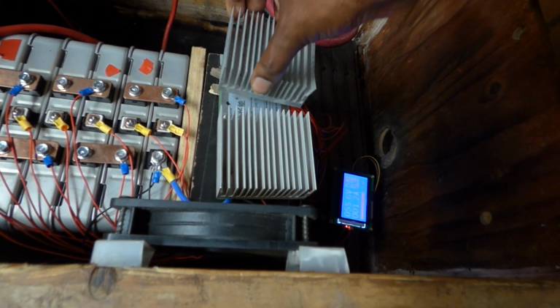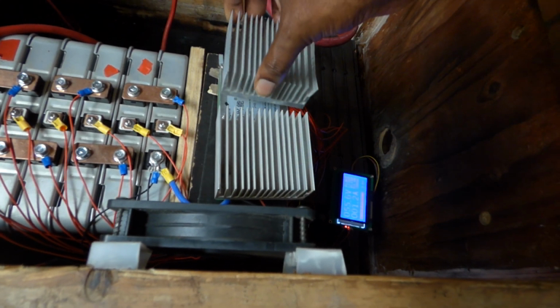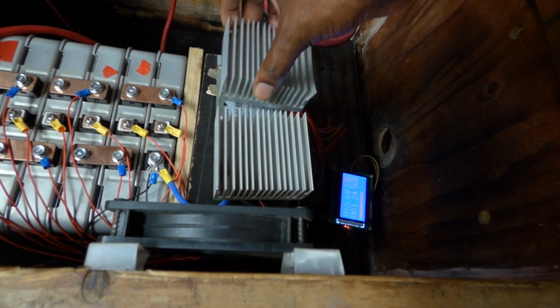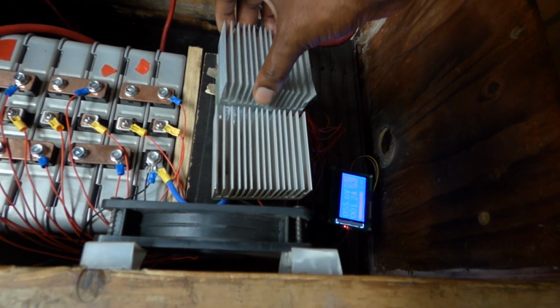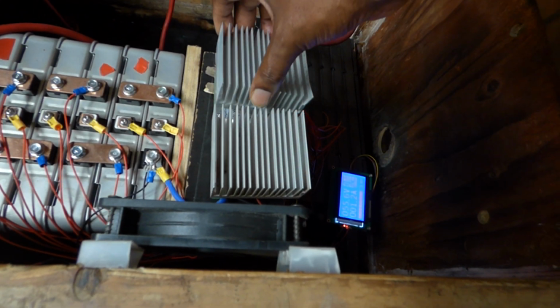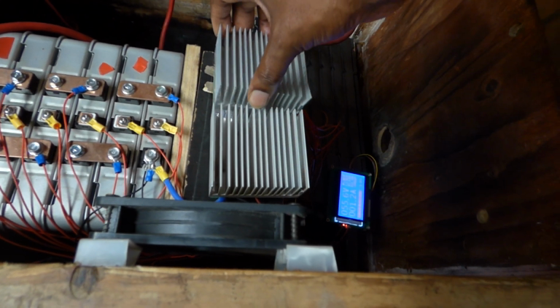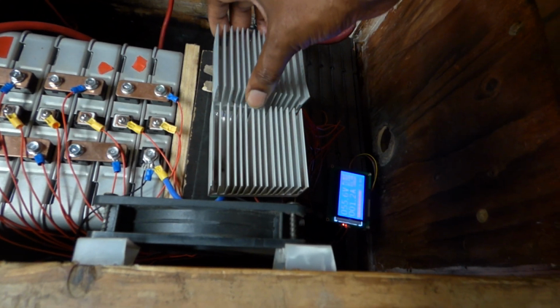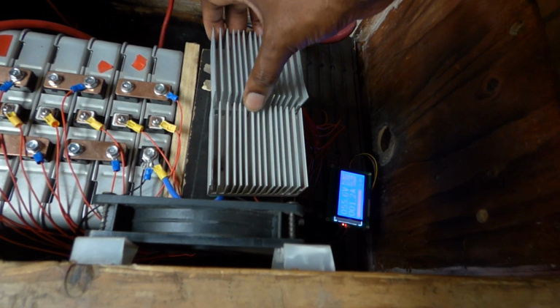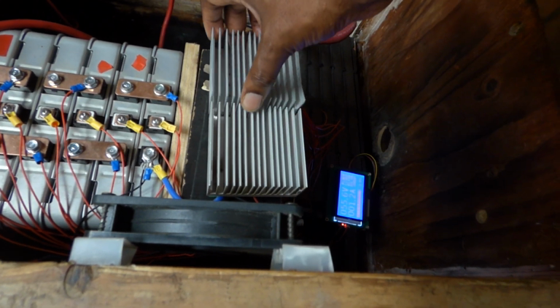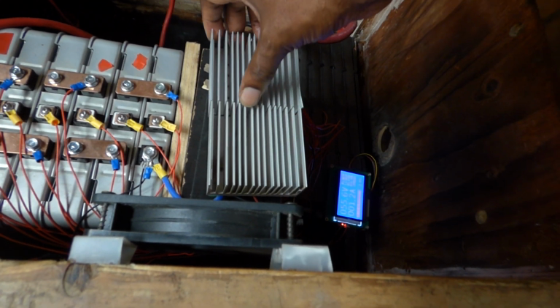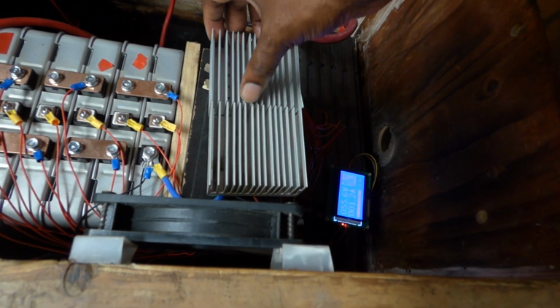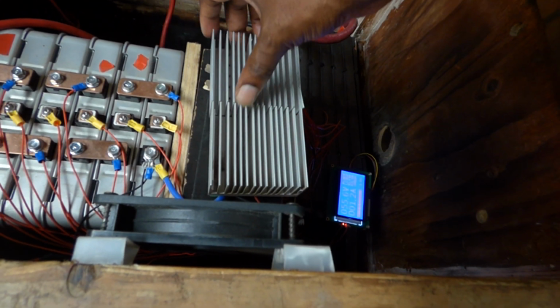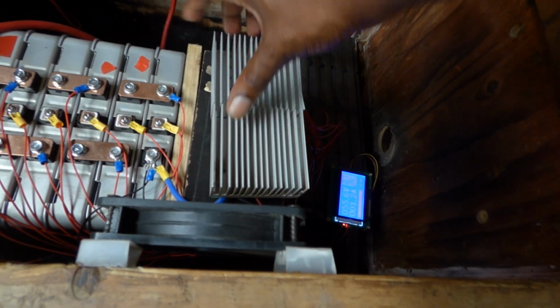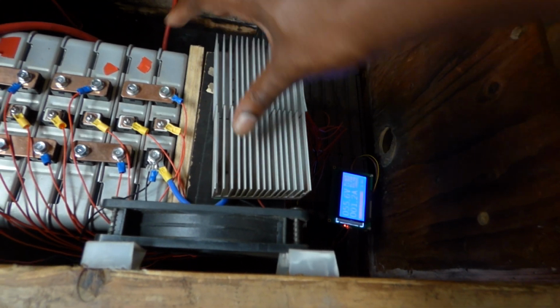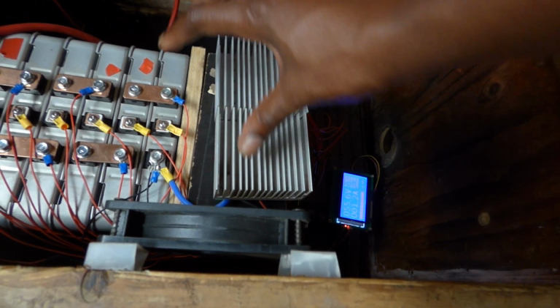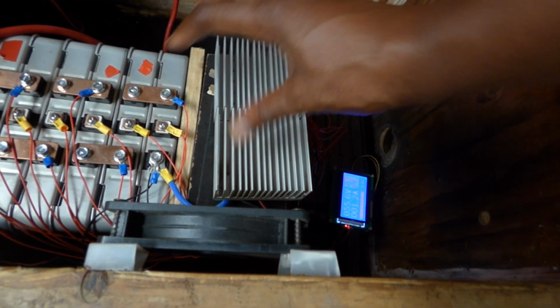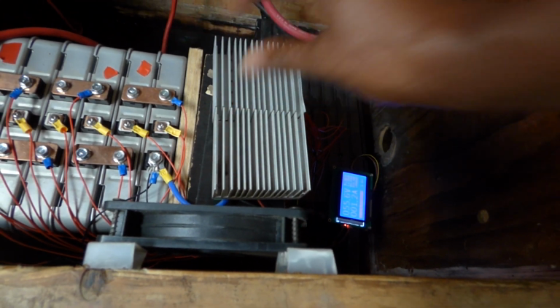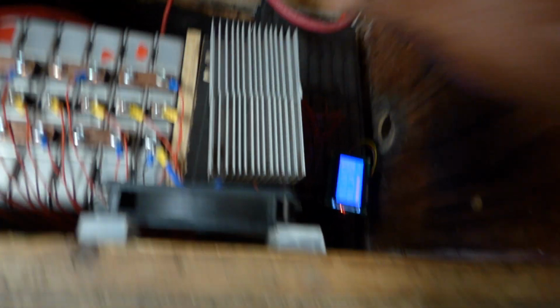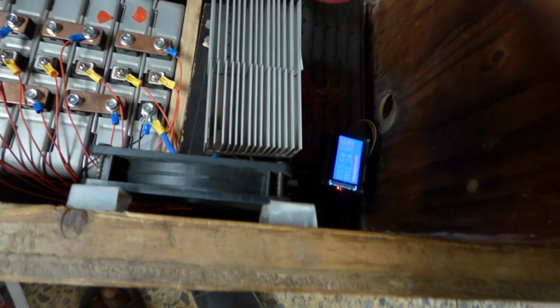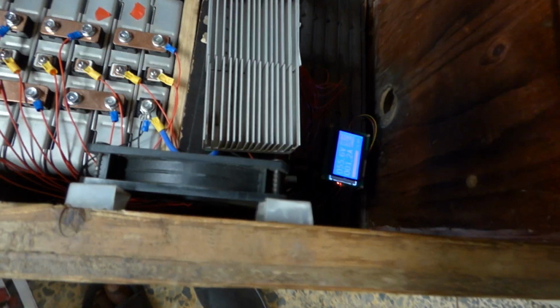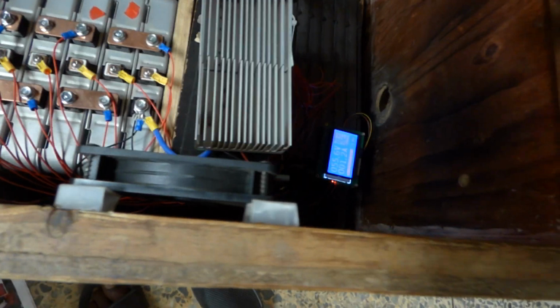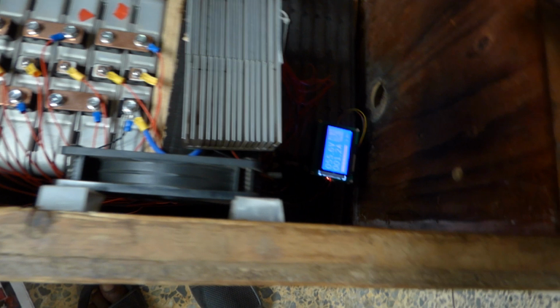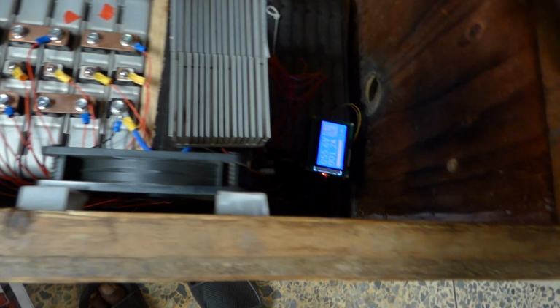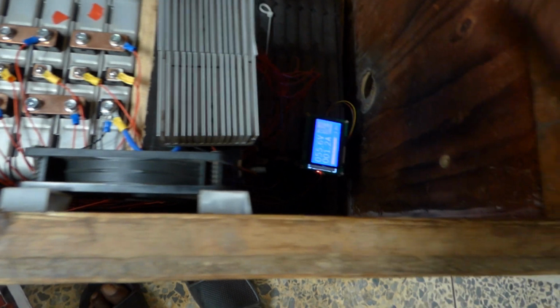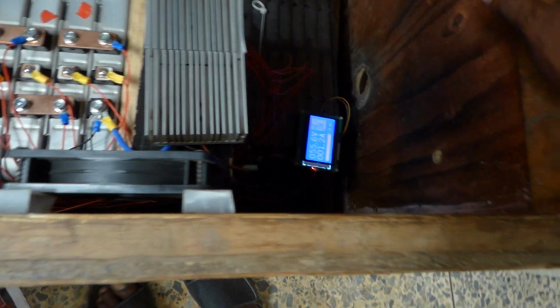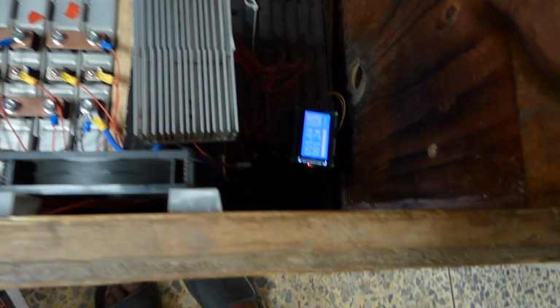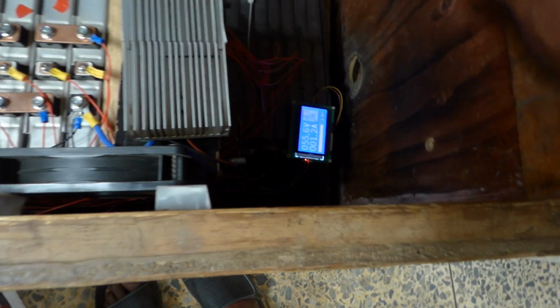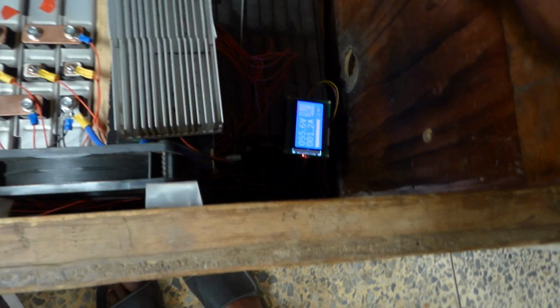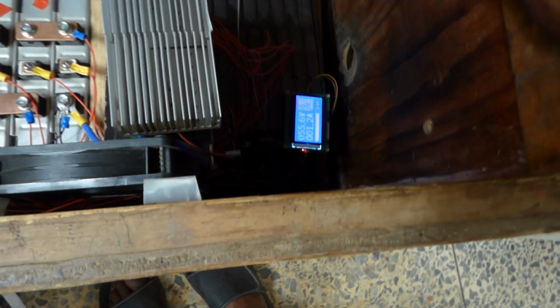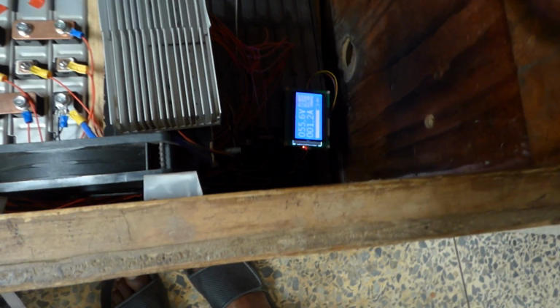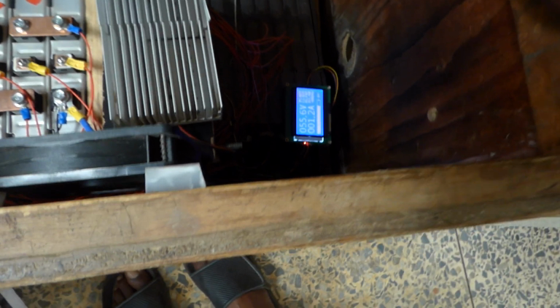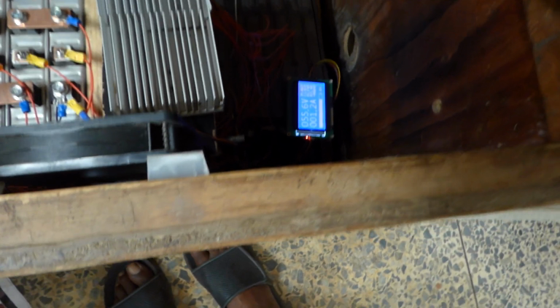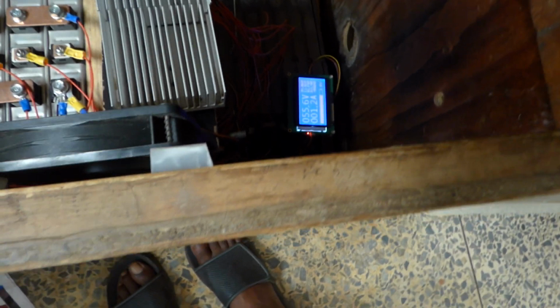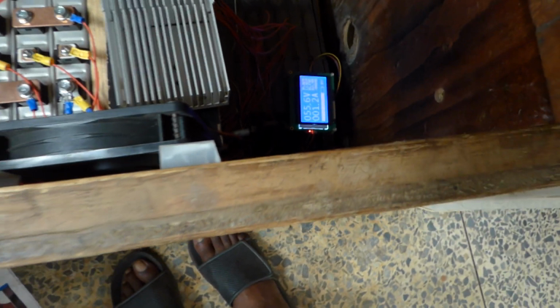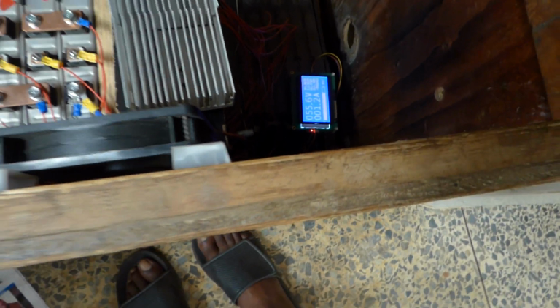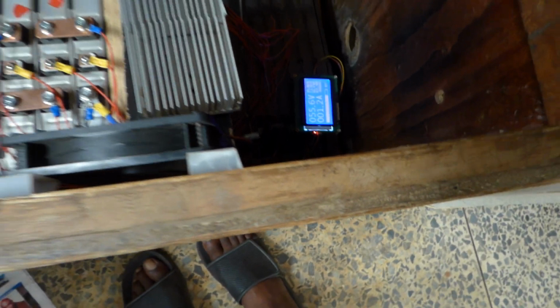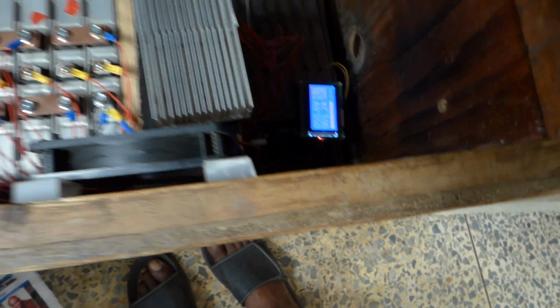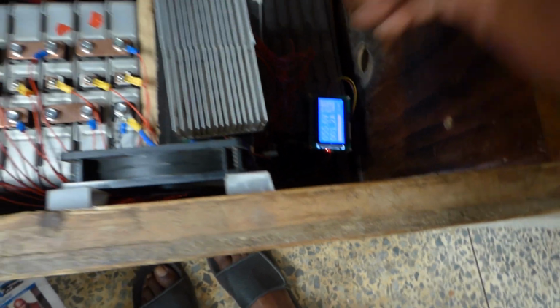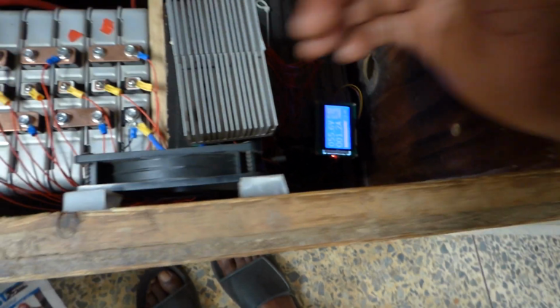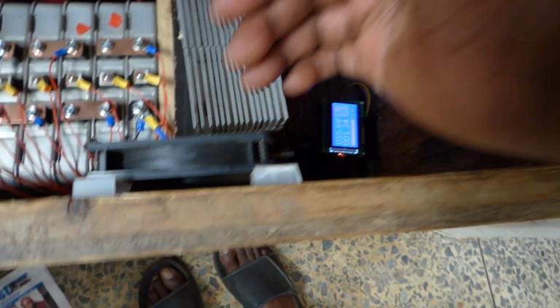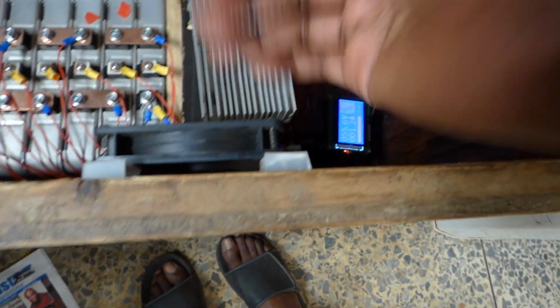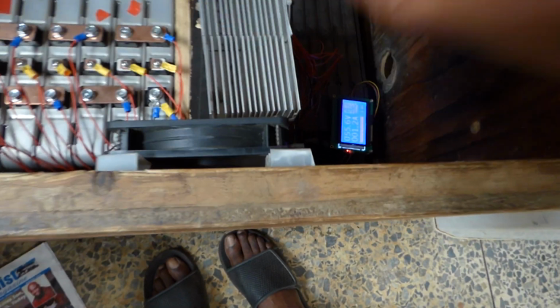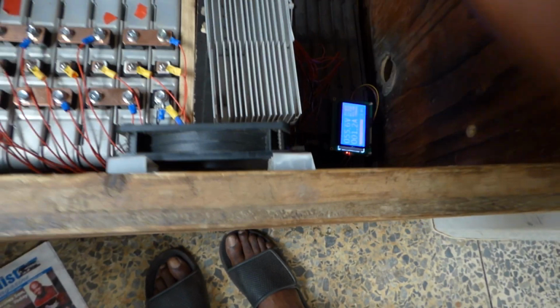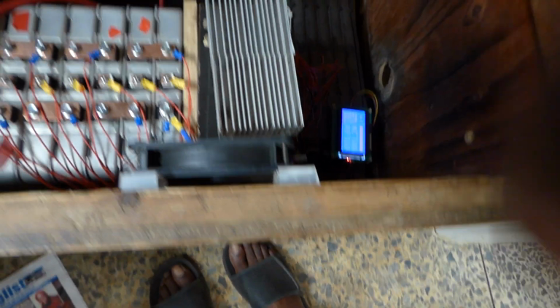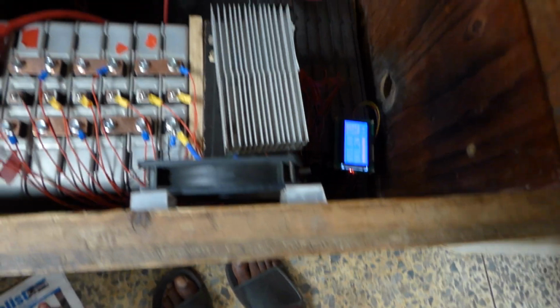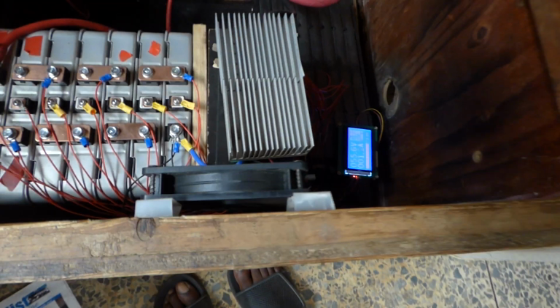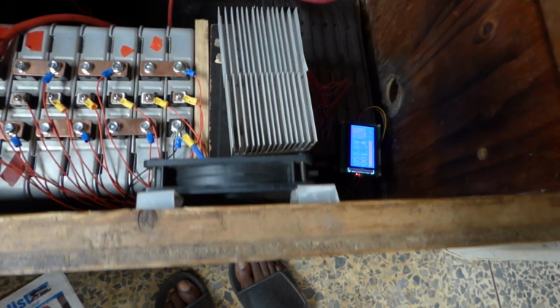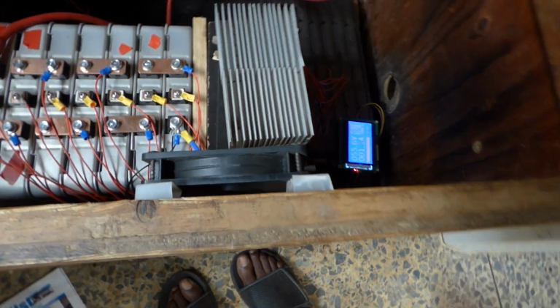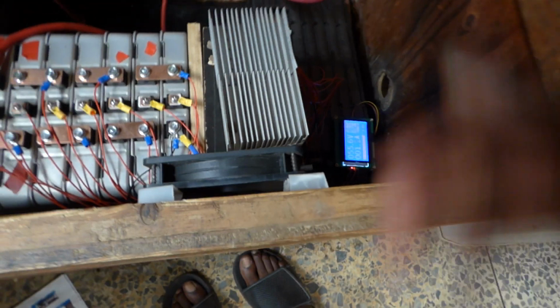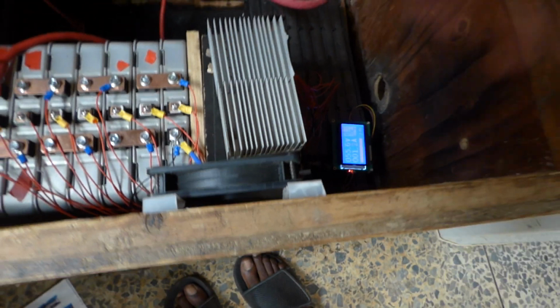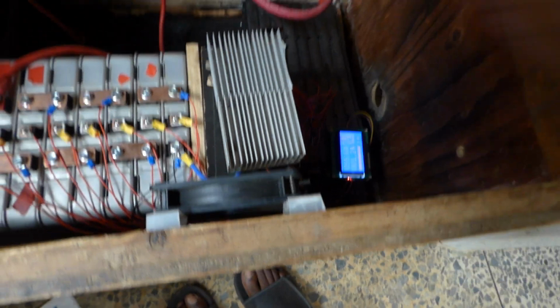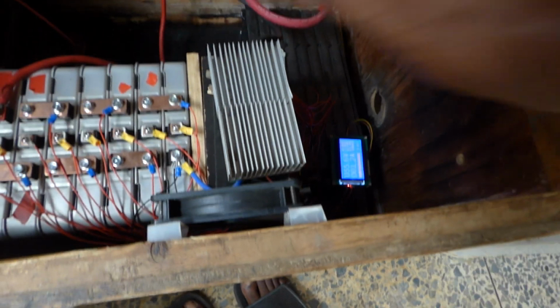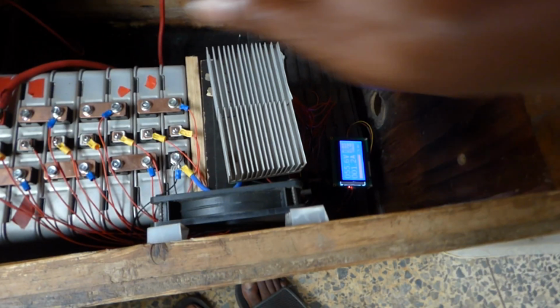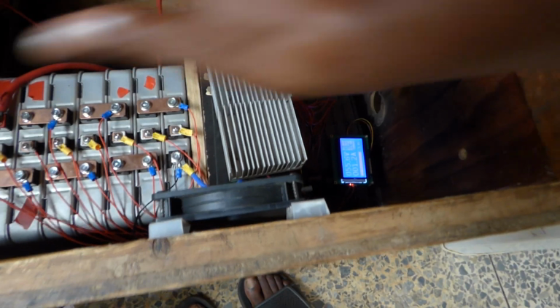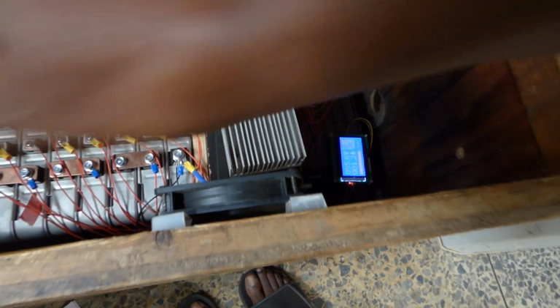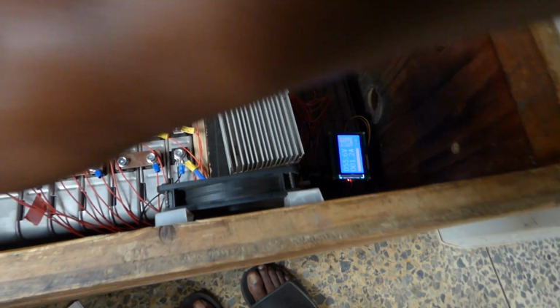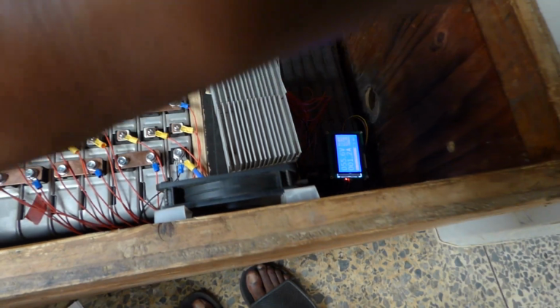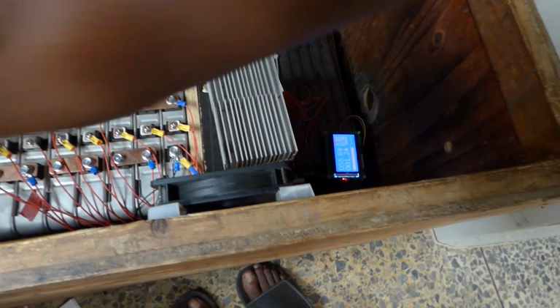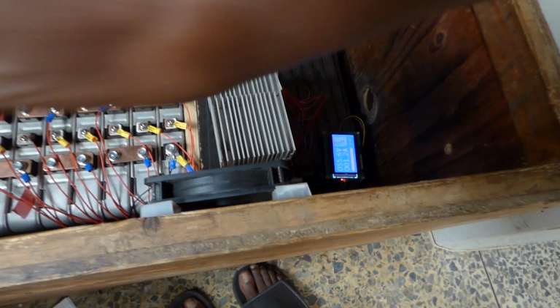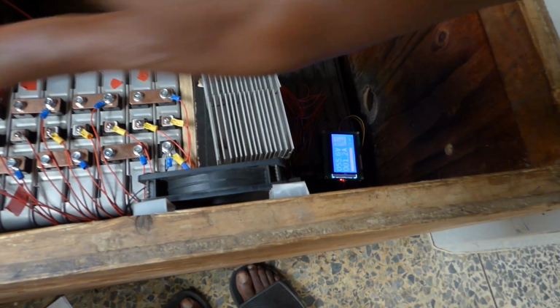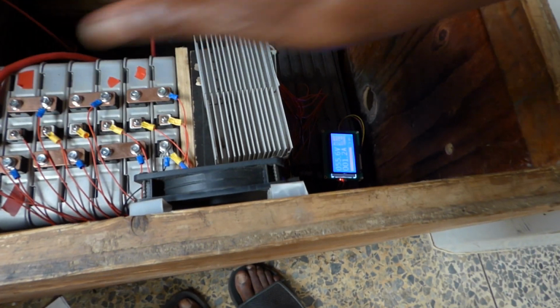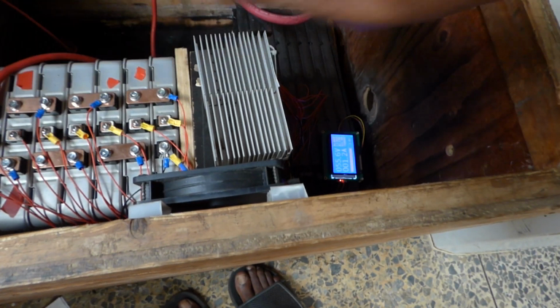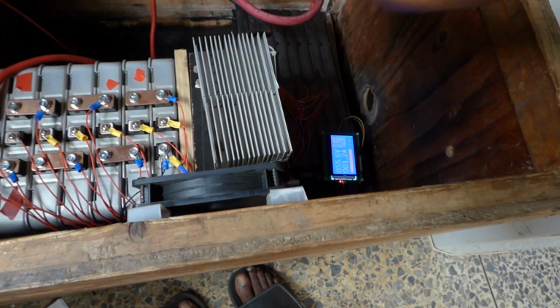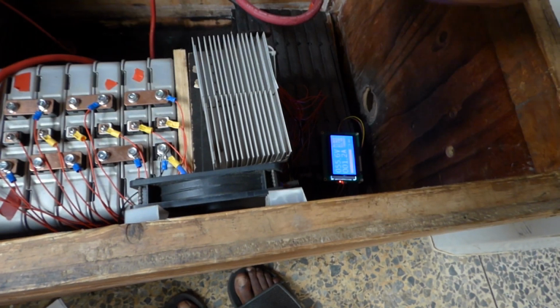With the heat sink it reduces the temperatures by about 10 degrees Celsius, and with the fan it keeps the unit pretty cool.